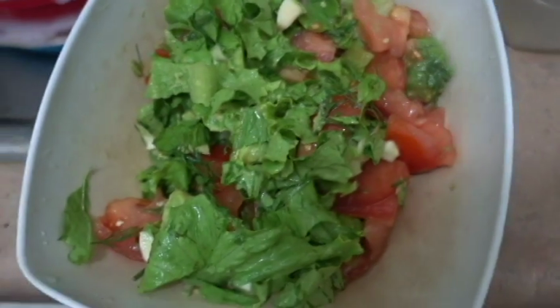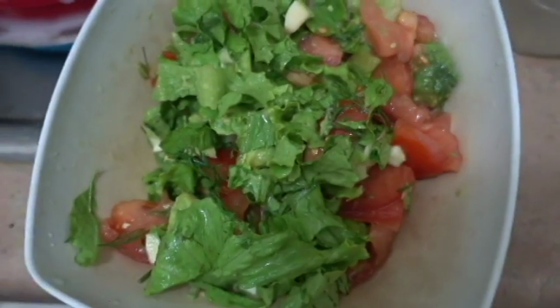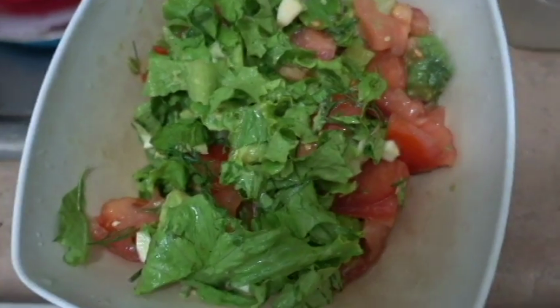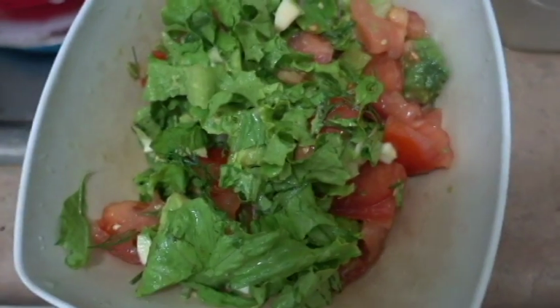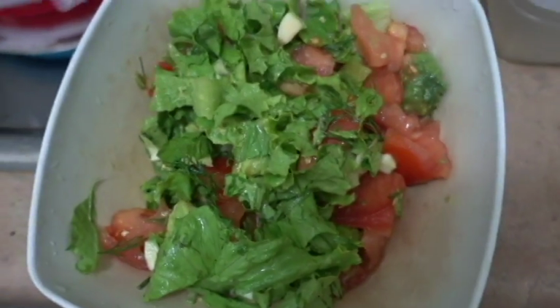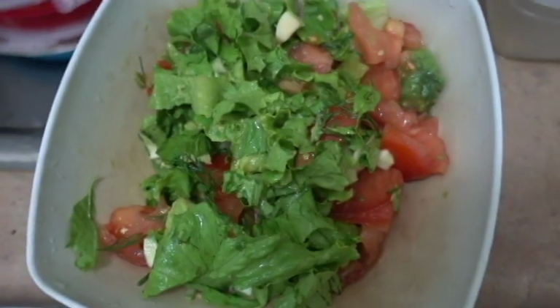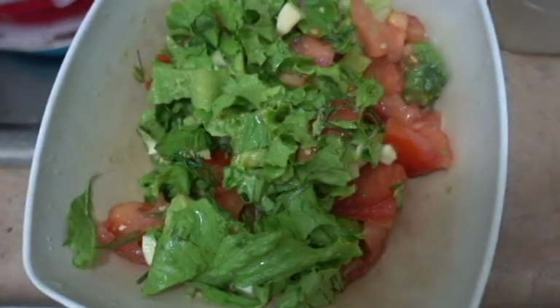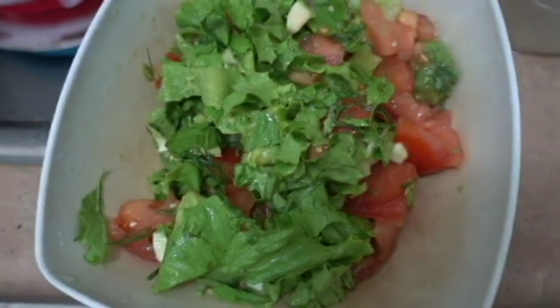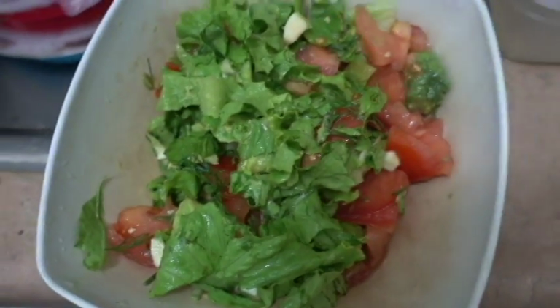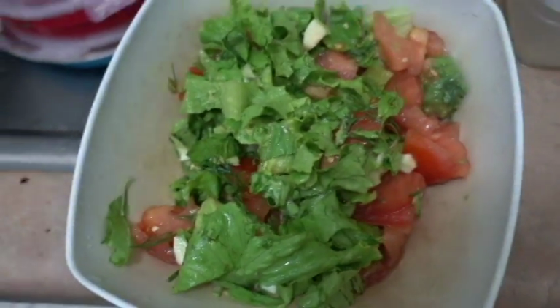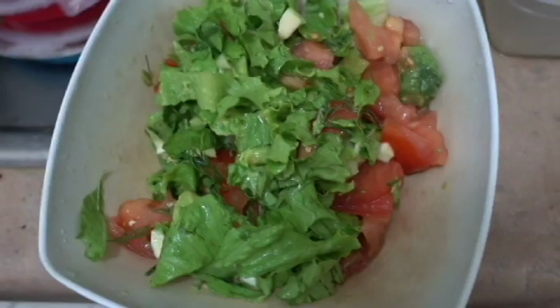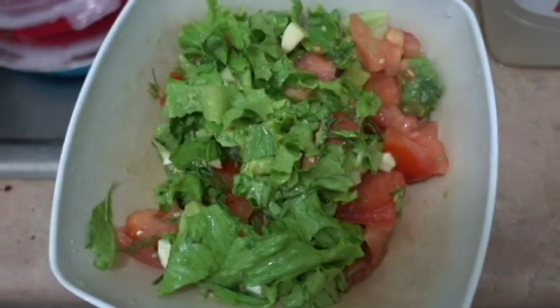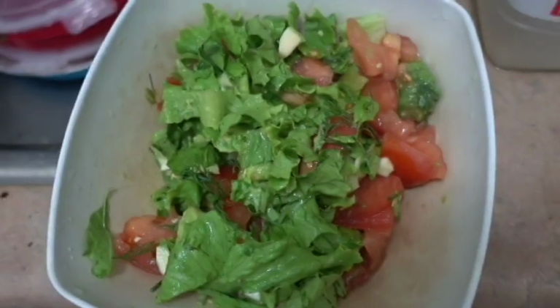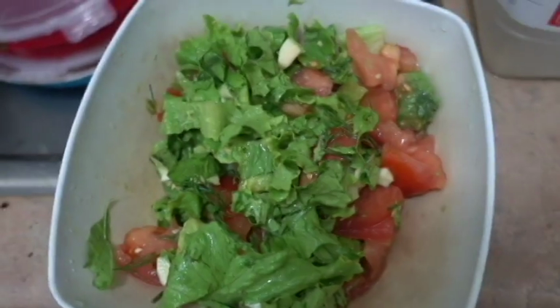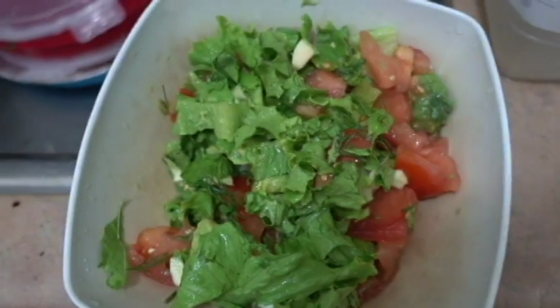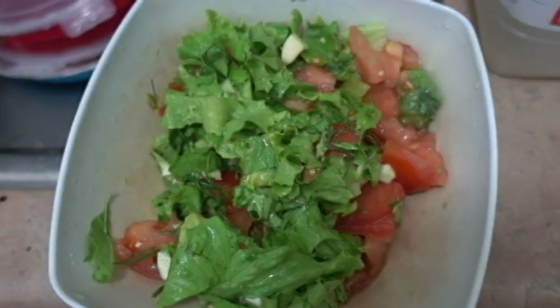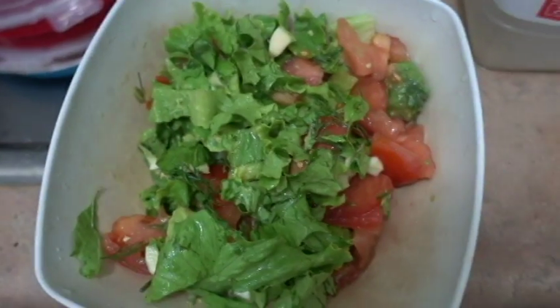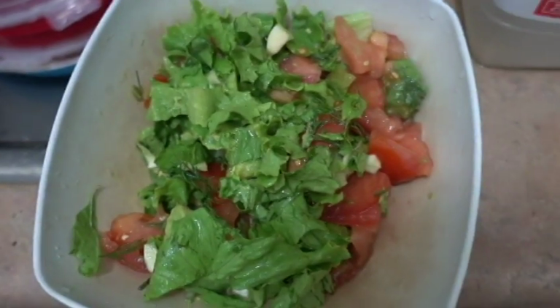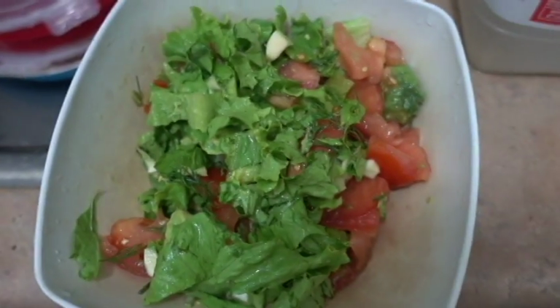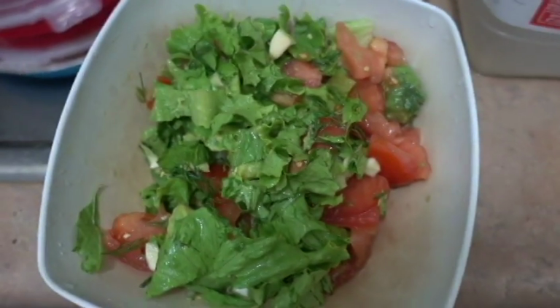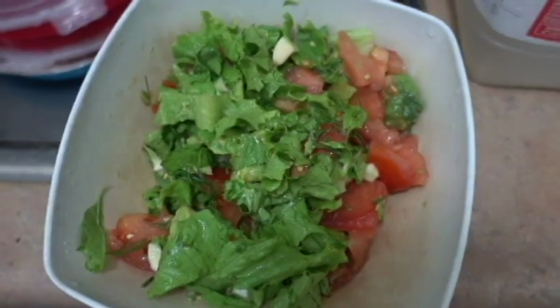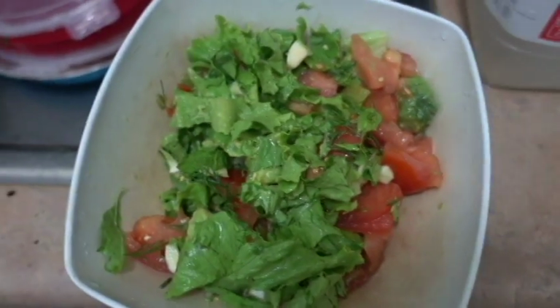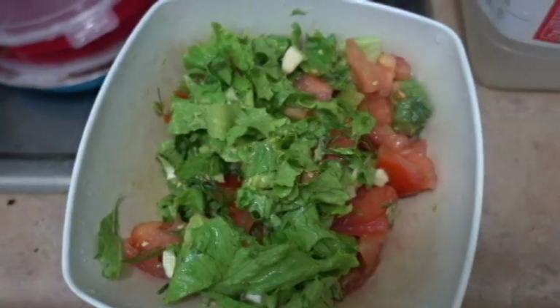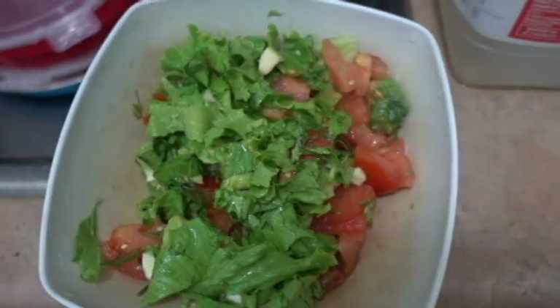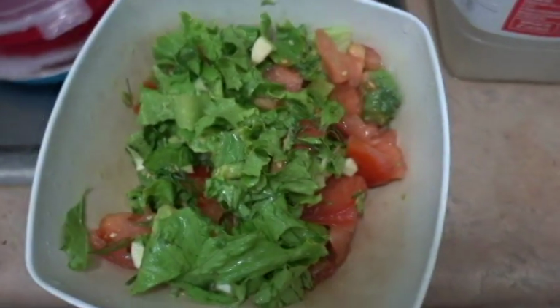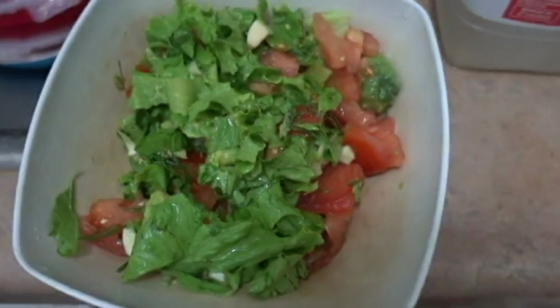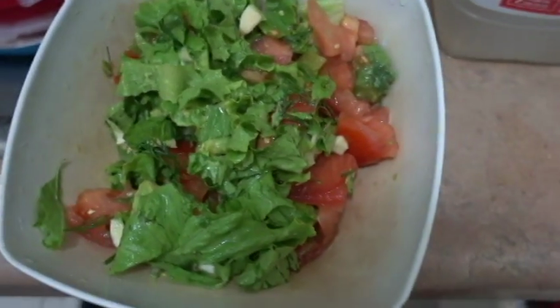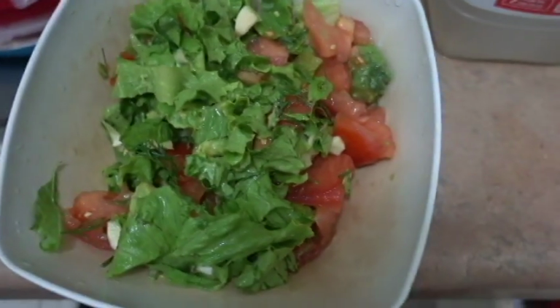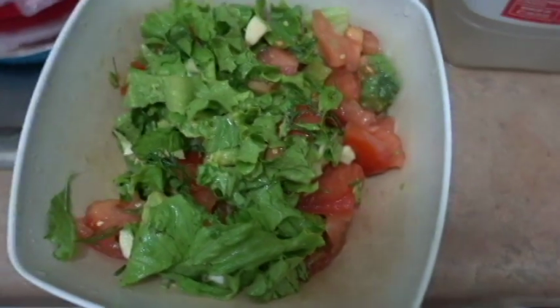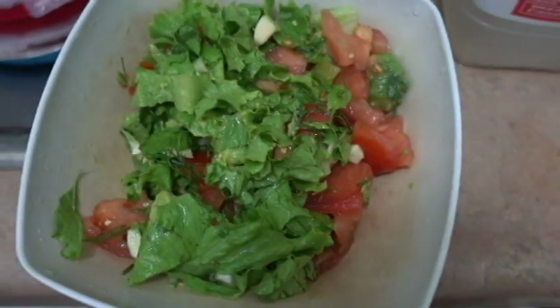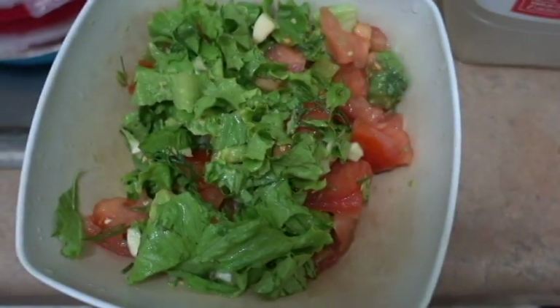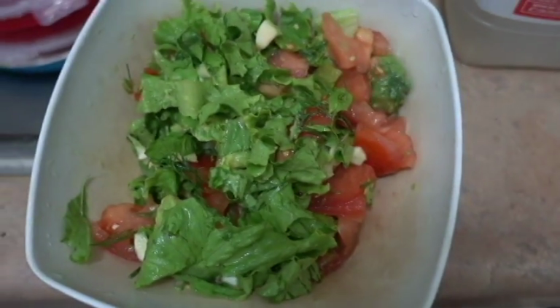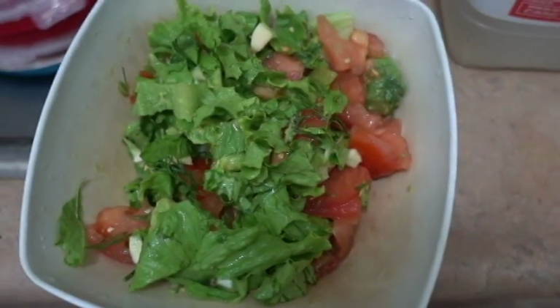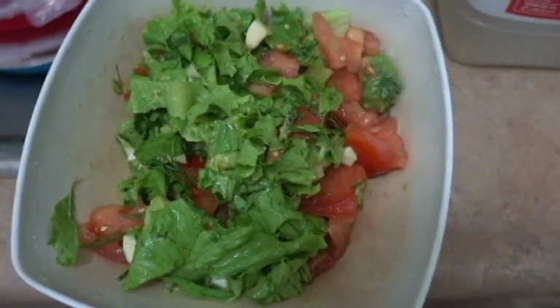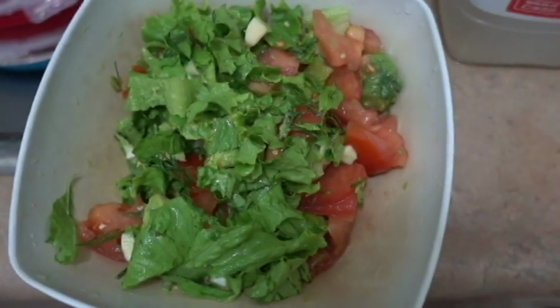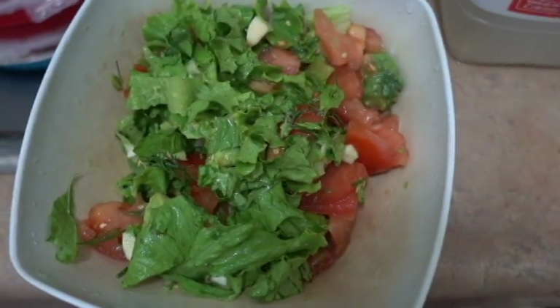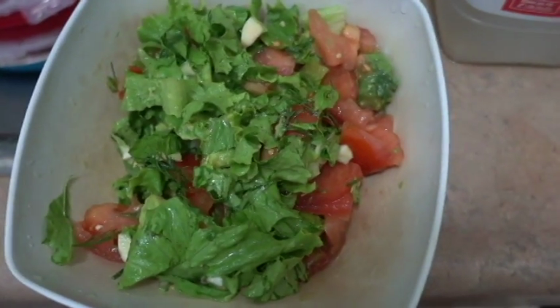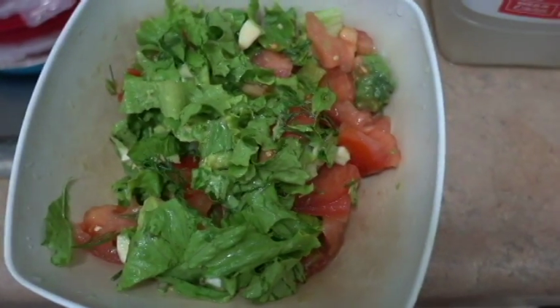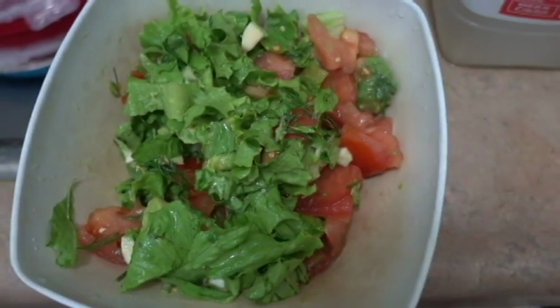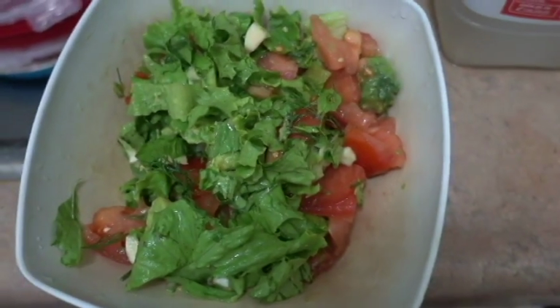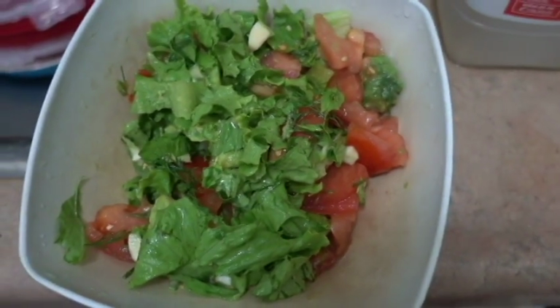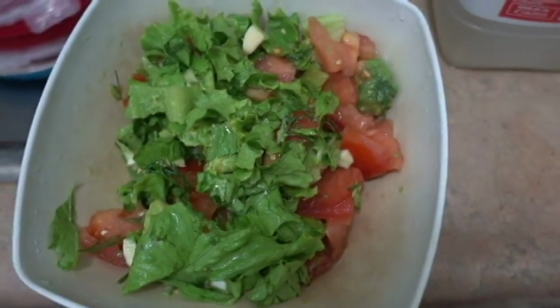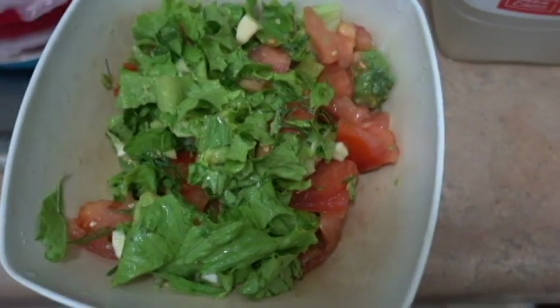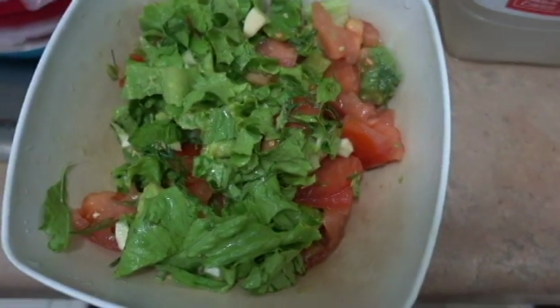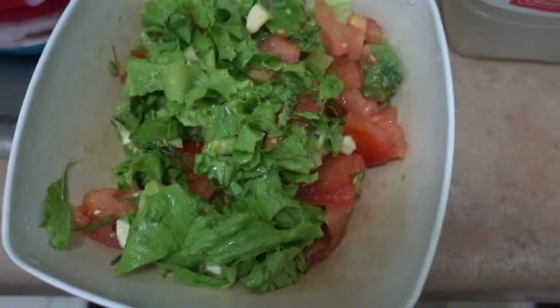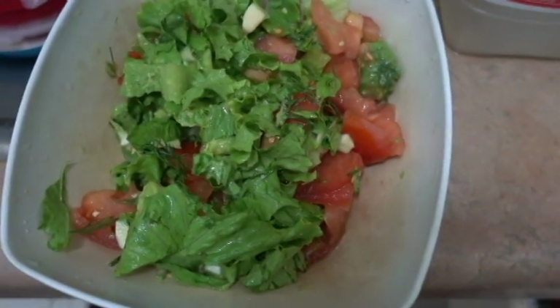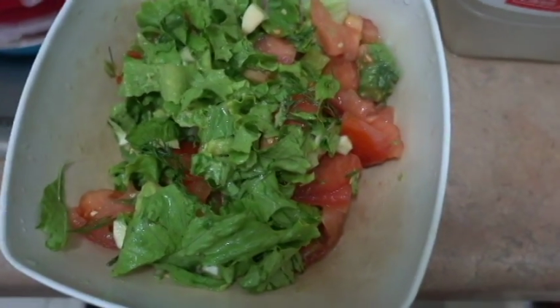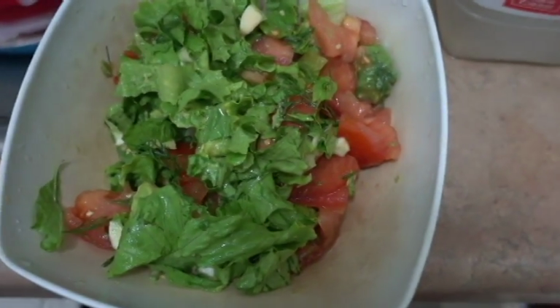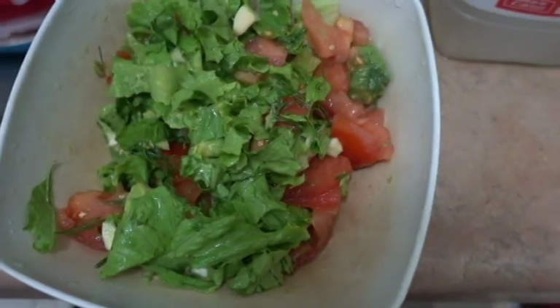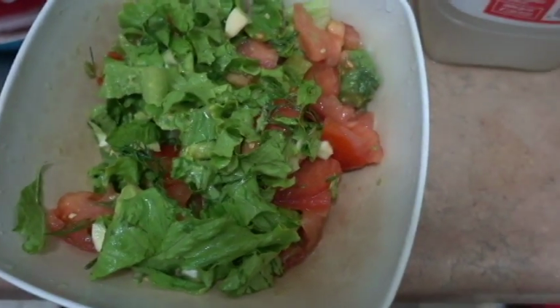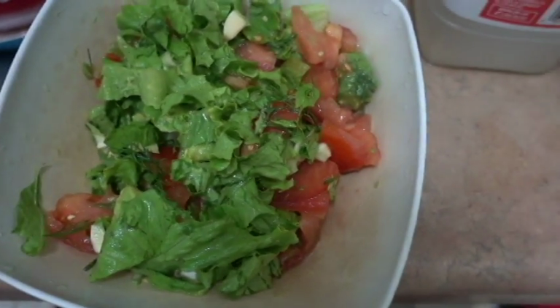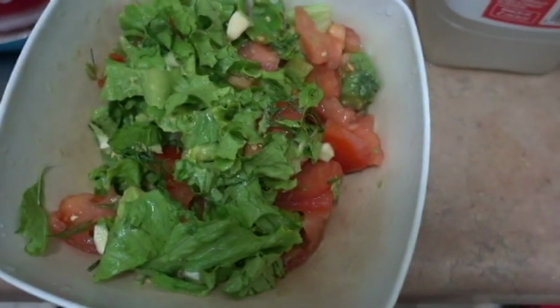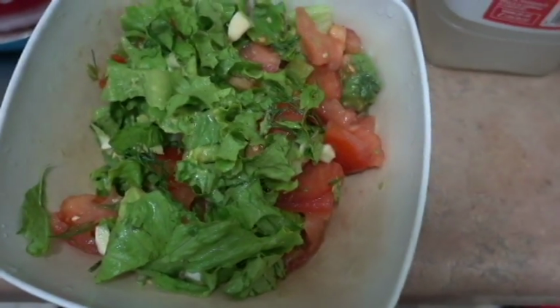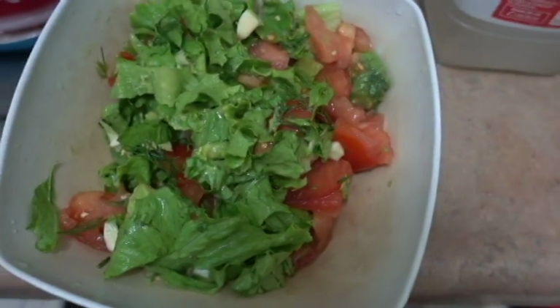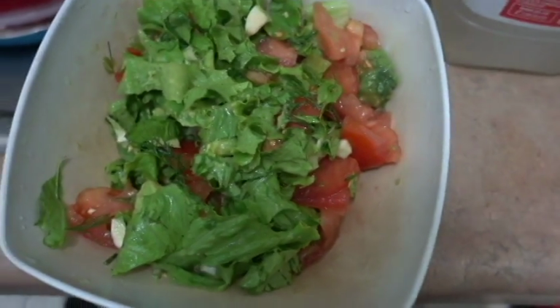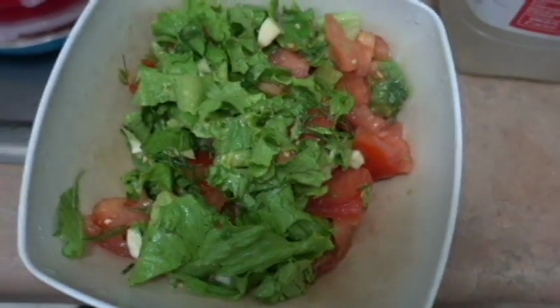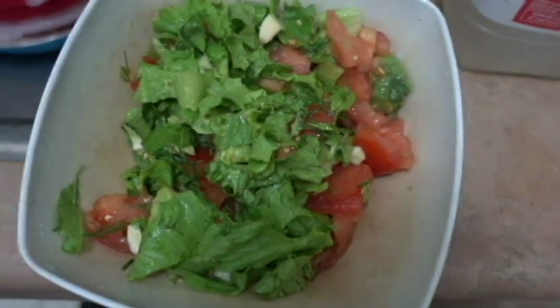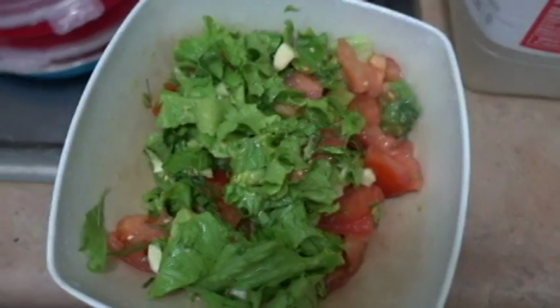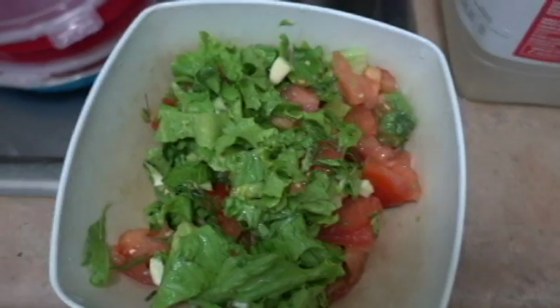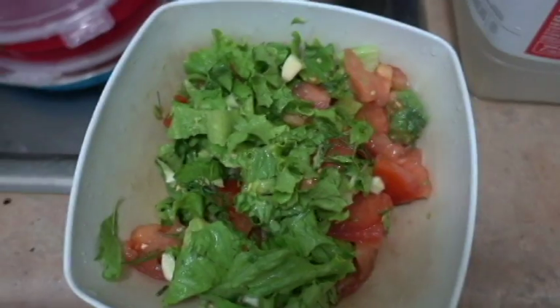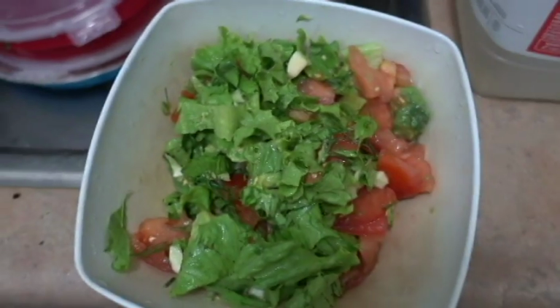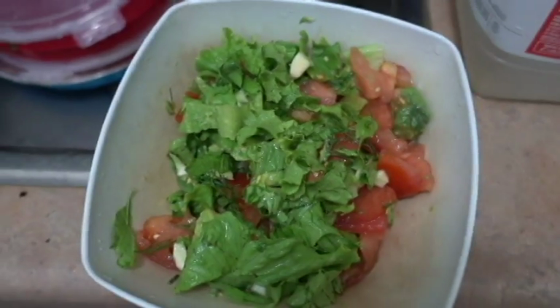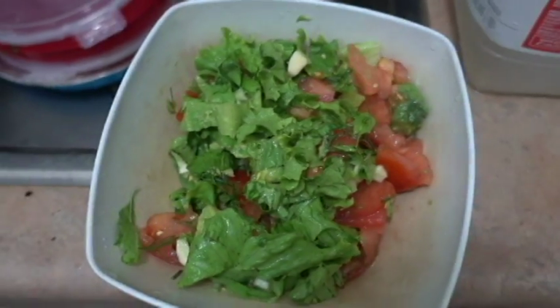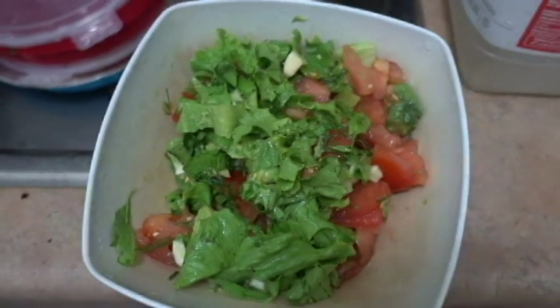Cut off whatever veggies you'd like to put together. Here I have lettuce, garlic, tomato, dill, and wonderful avocado.